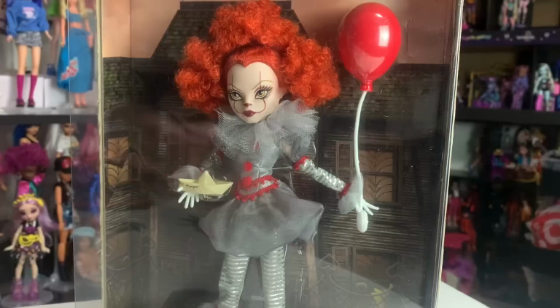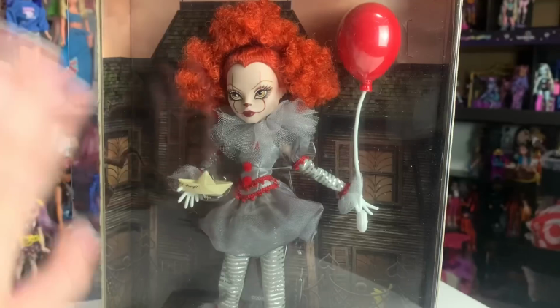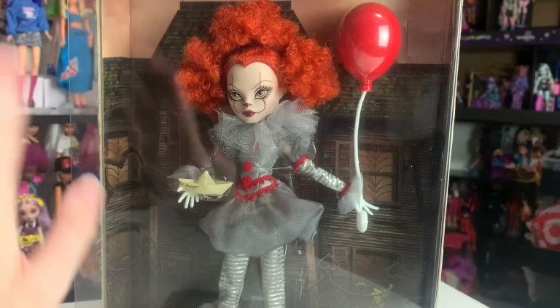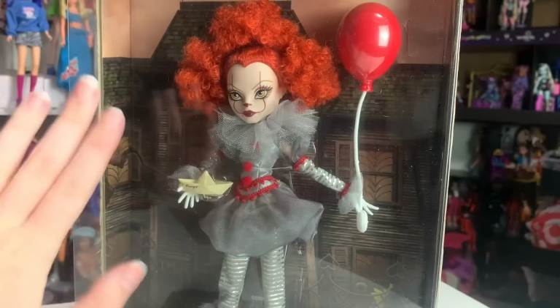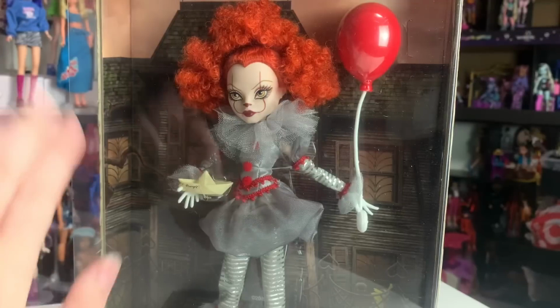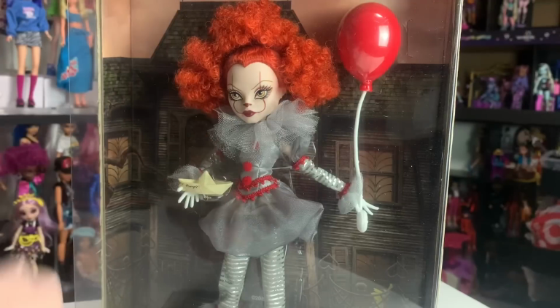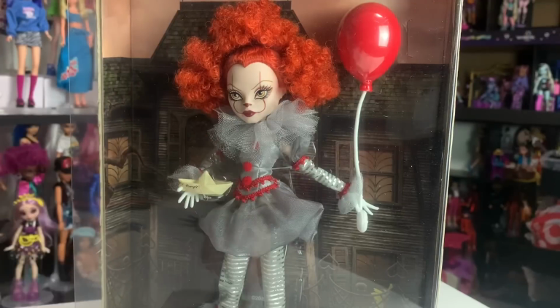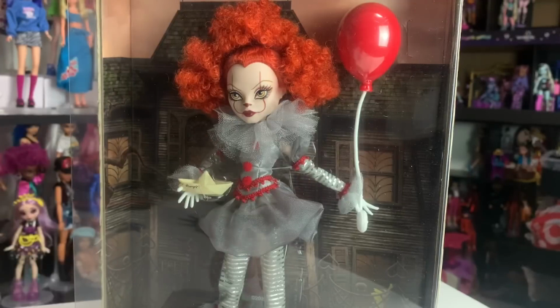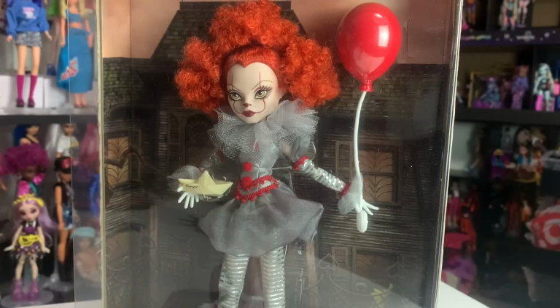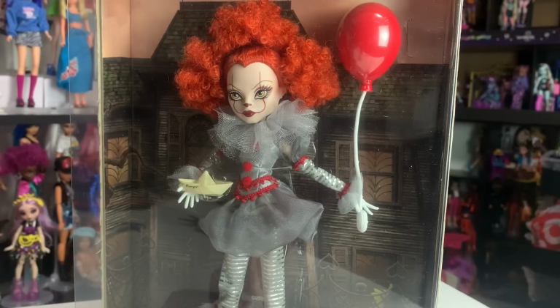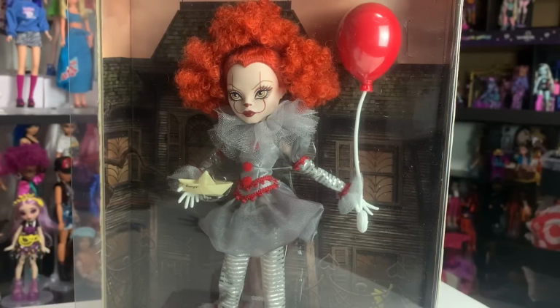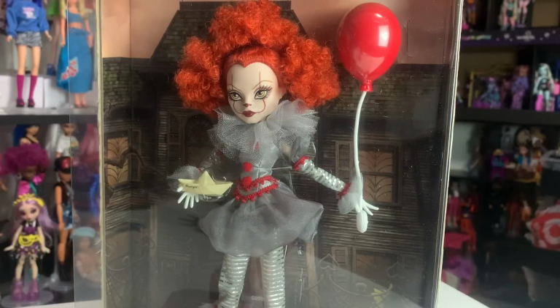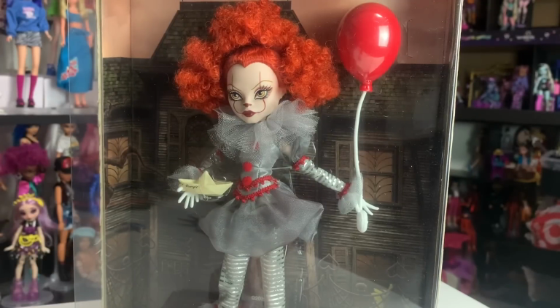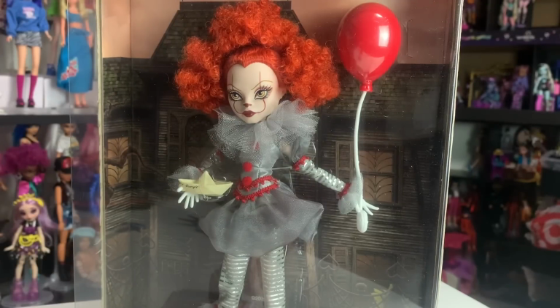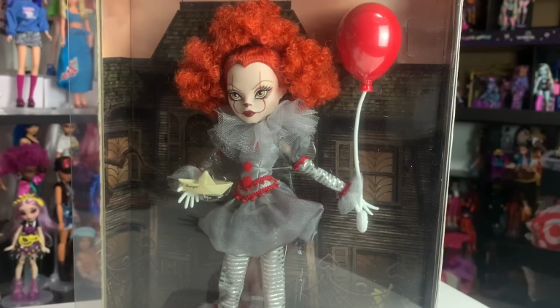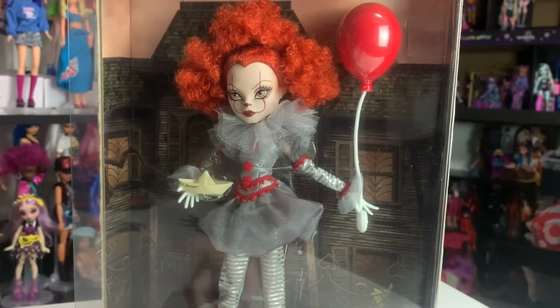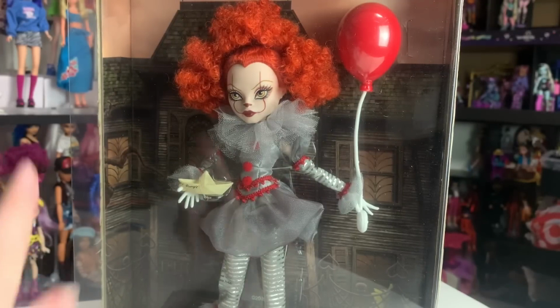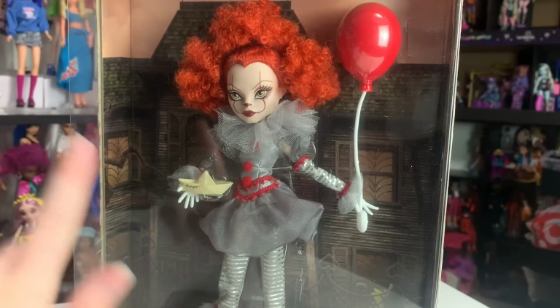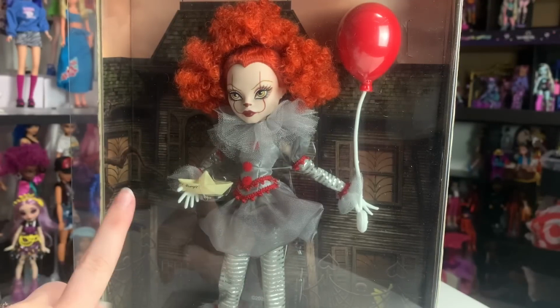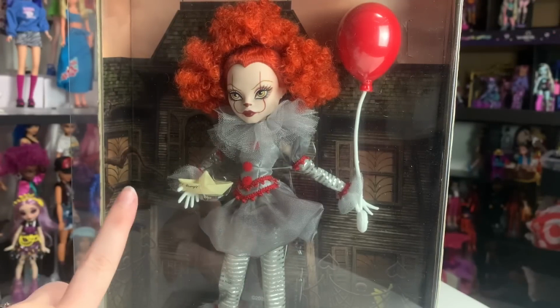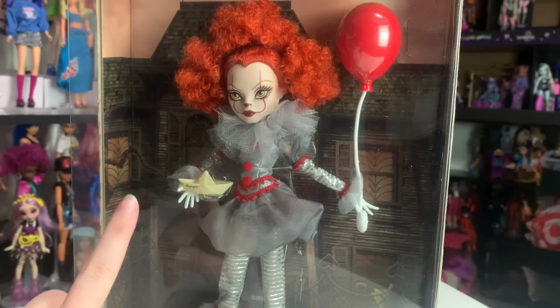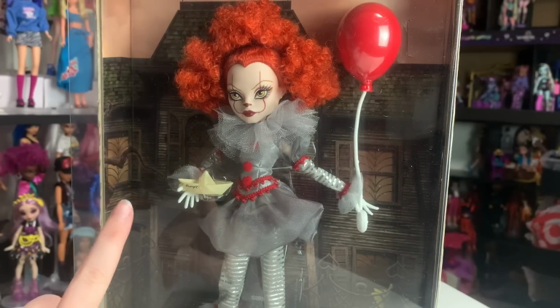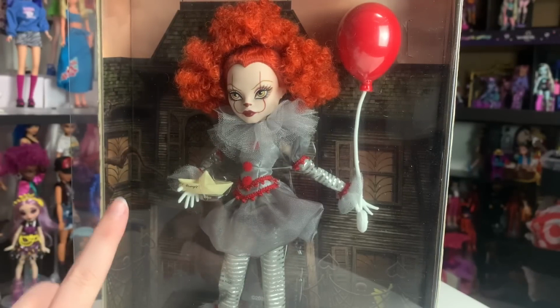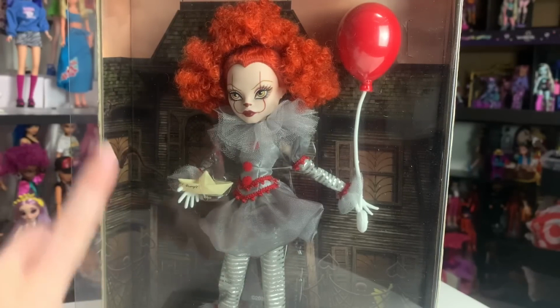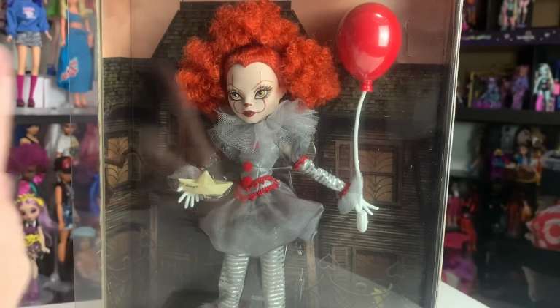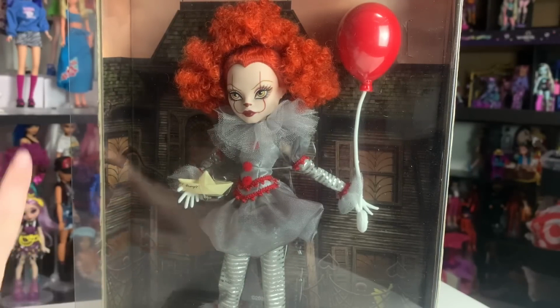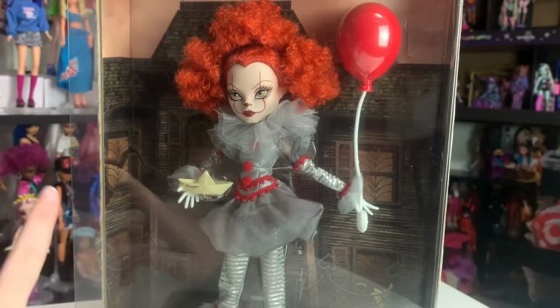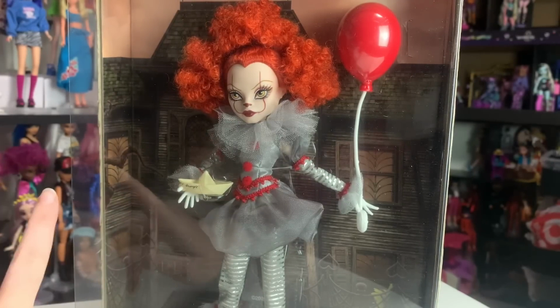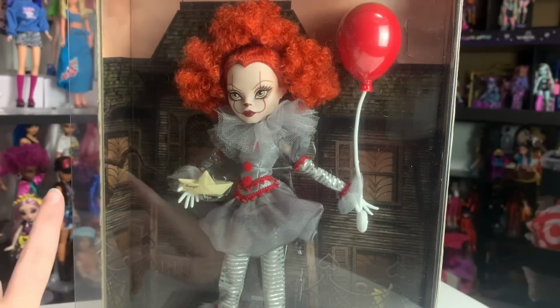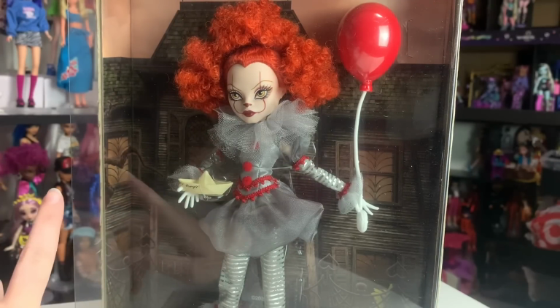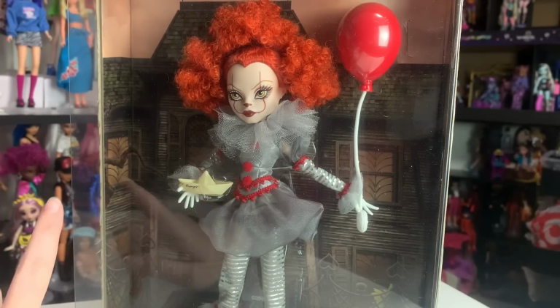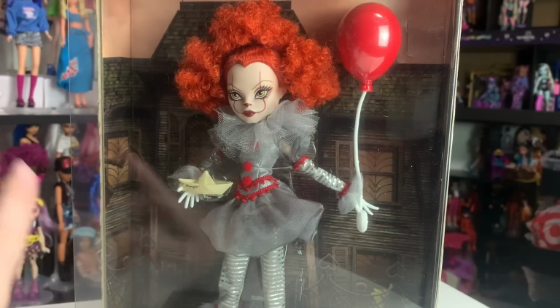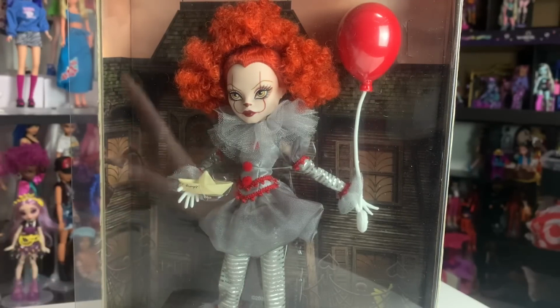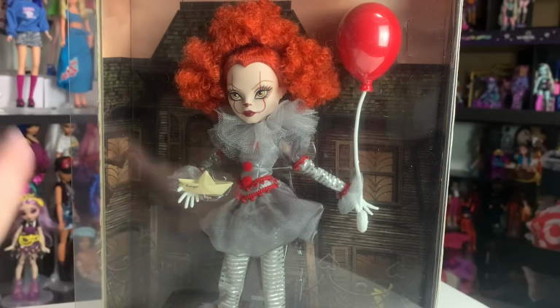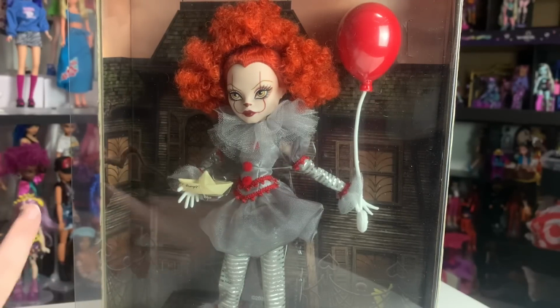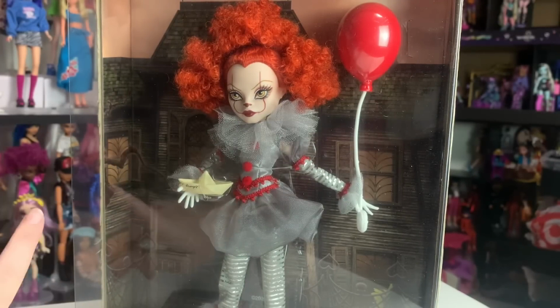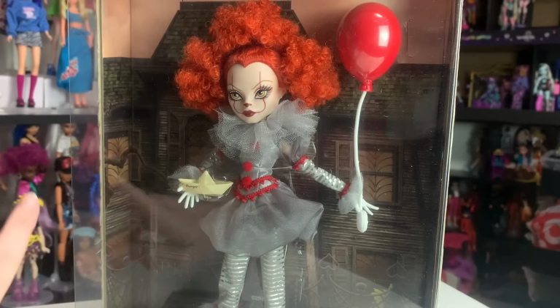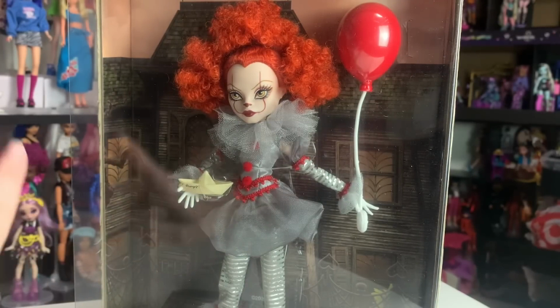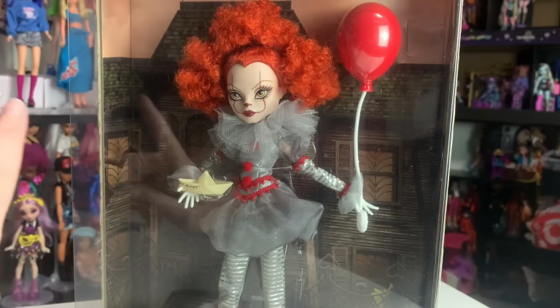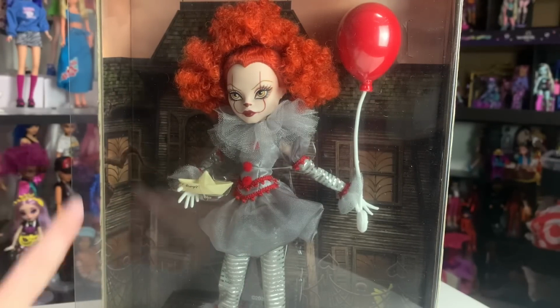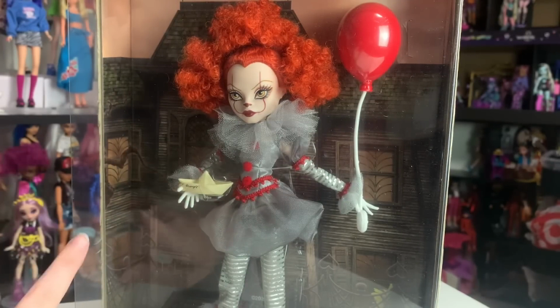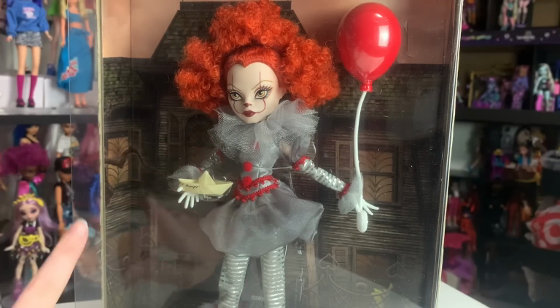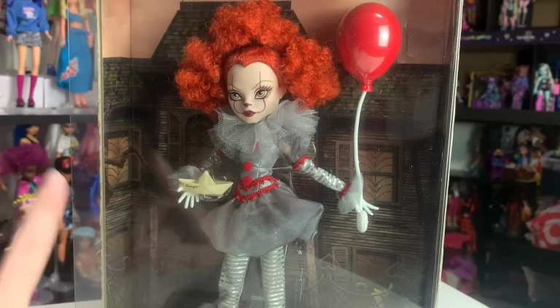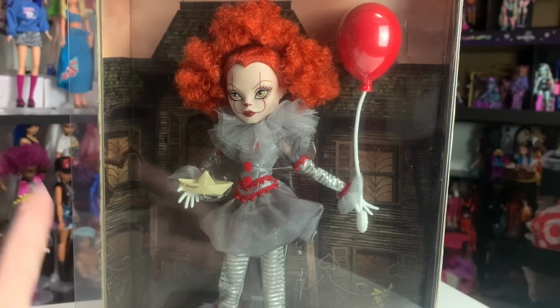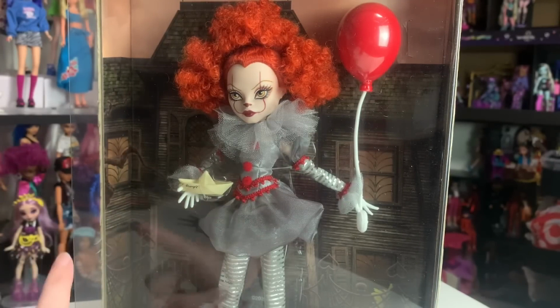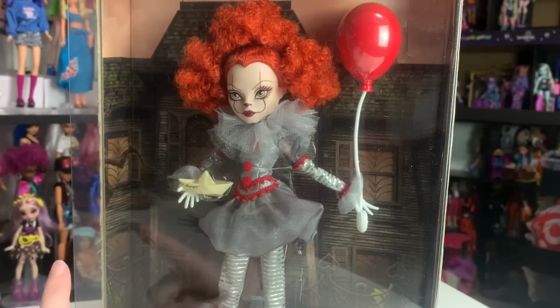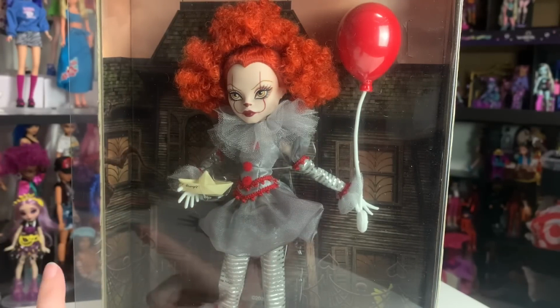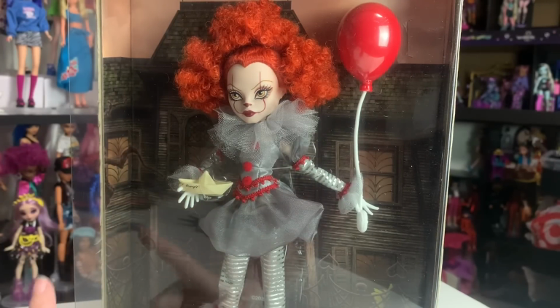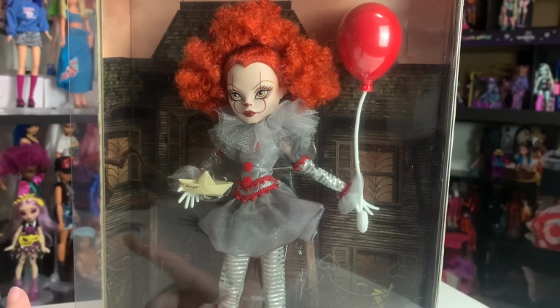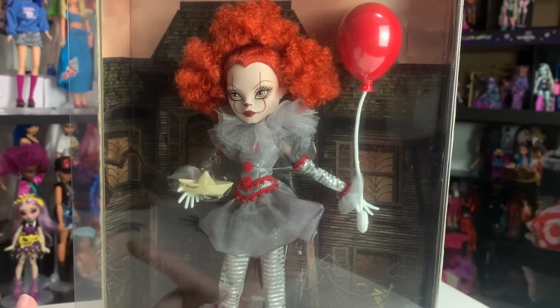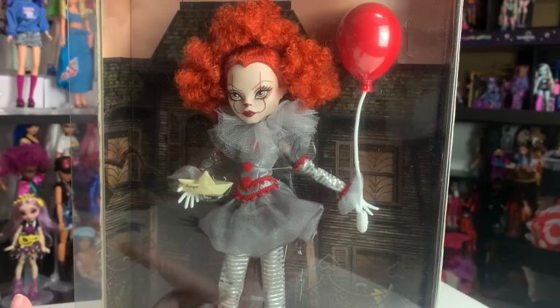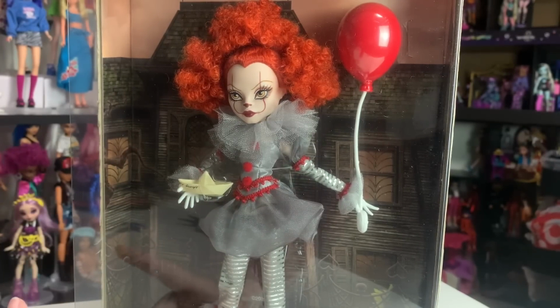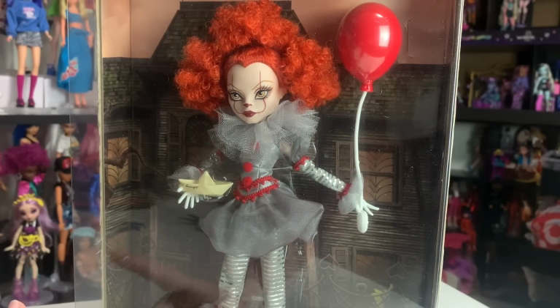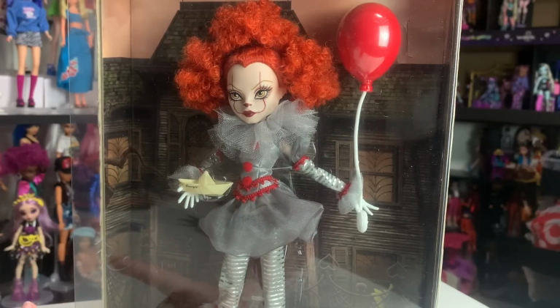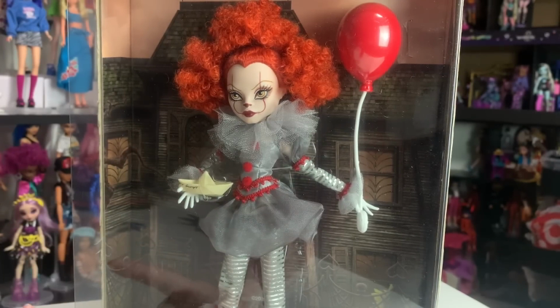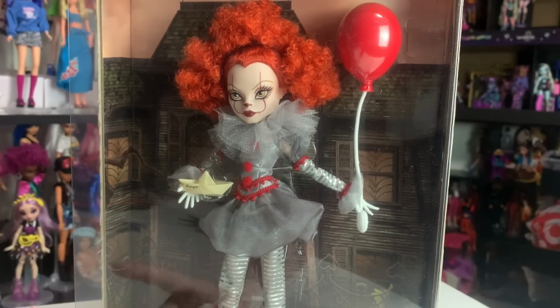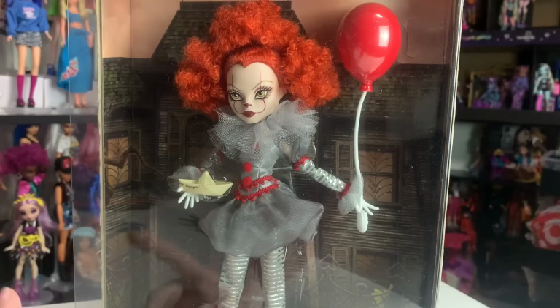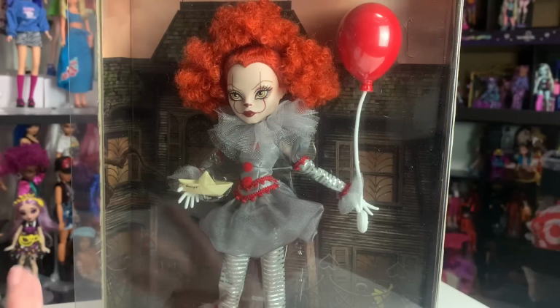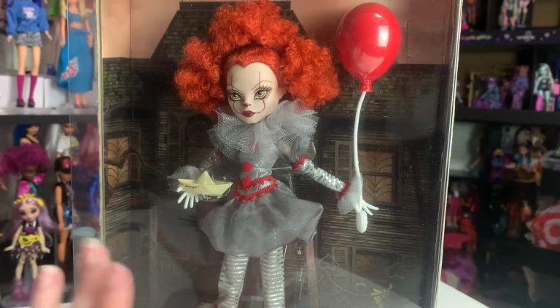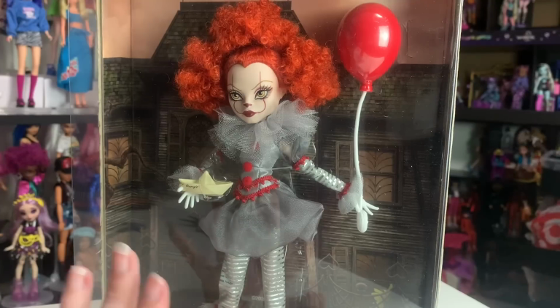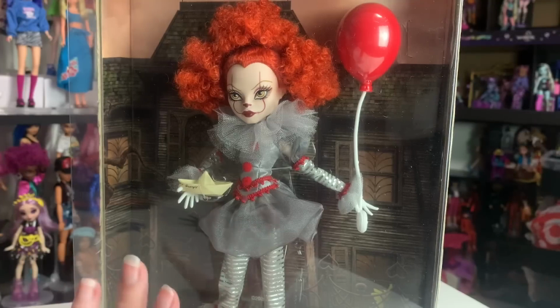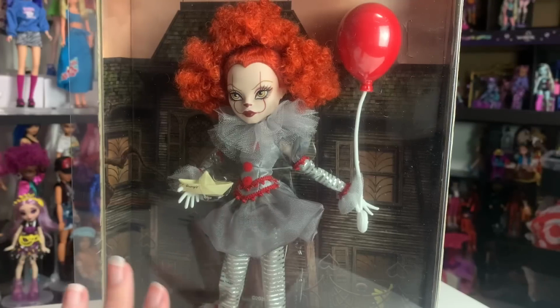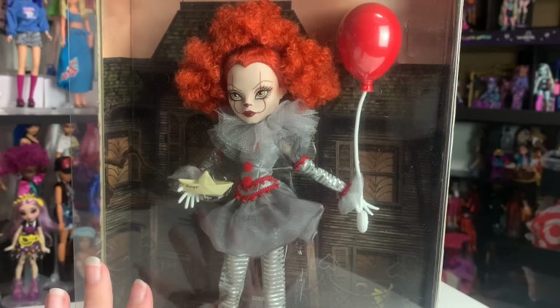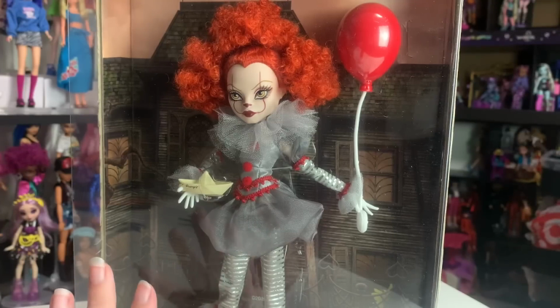Hey everyone! It's me, ex-Canadensis. Welcome to my channel or welcome back to my channel. If you're new here, I post new doll-related videos almost every single day, and today I'm so excited.